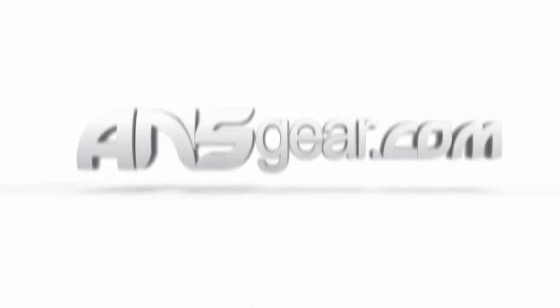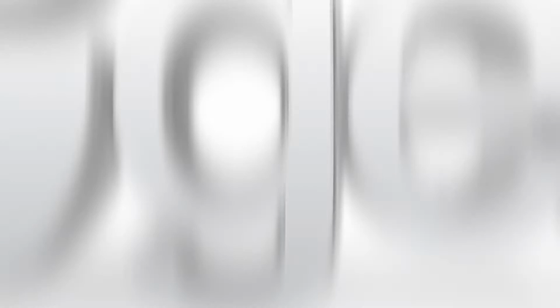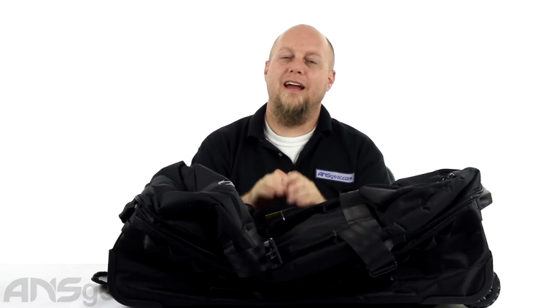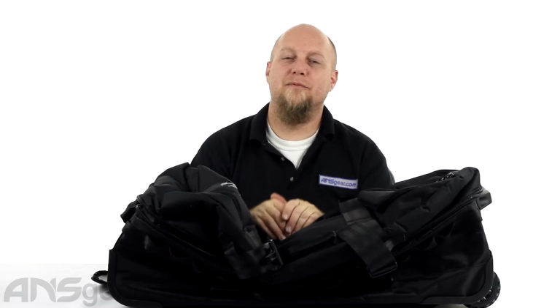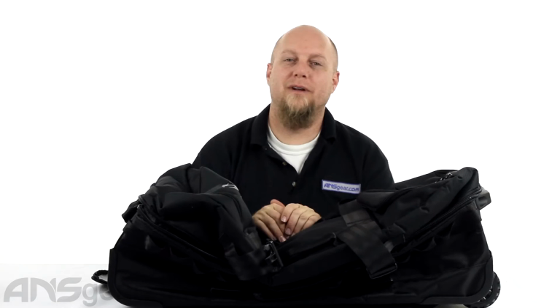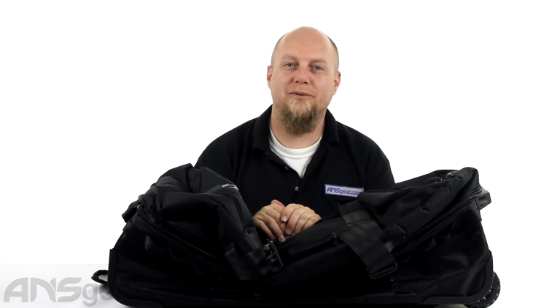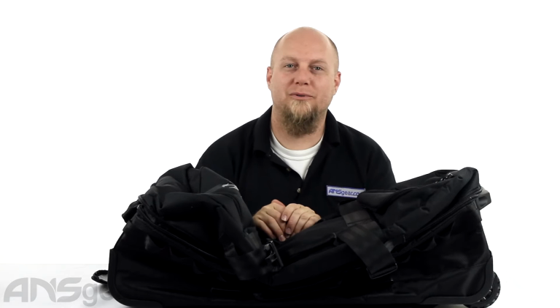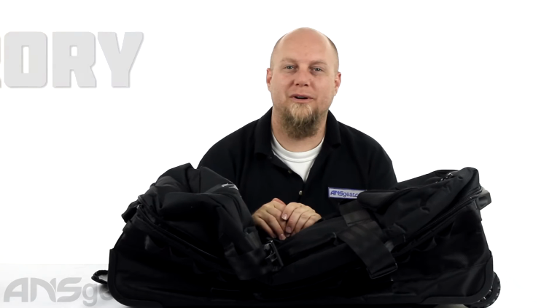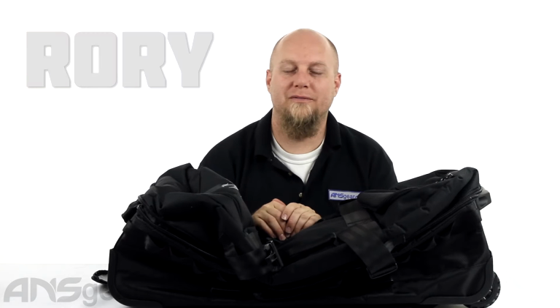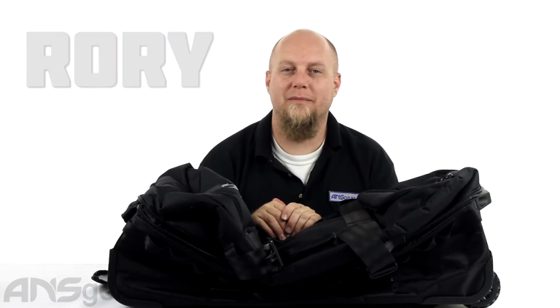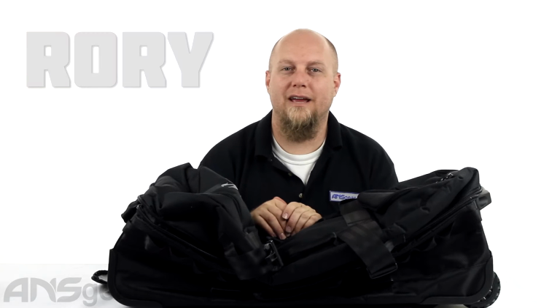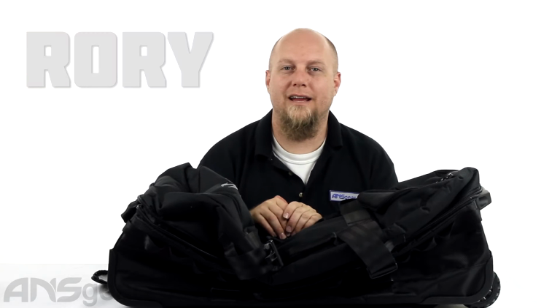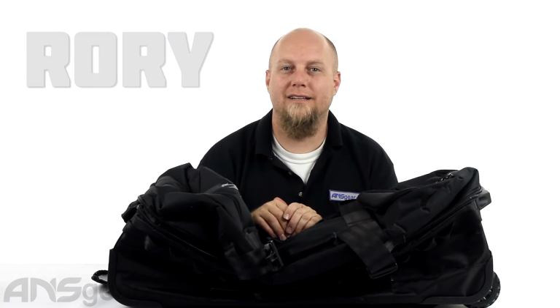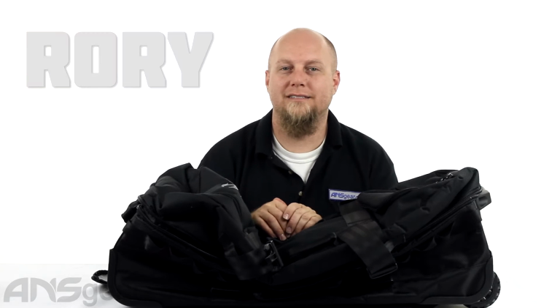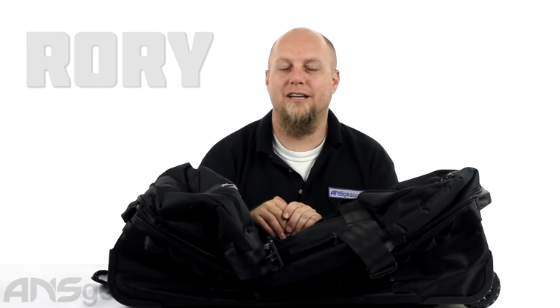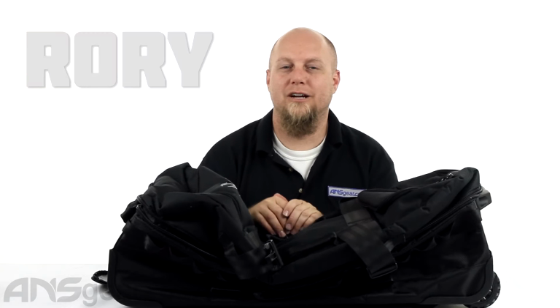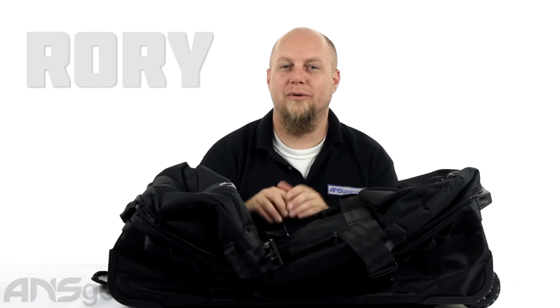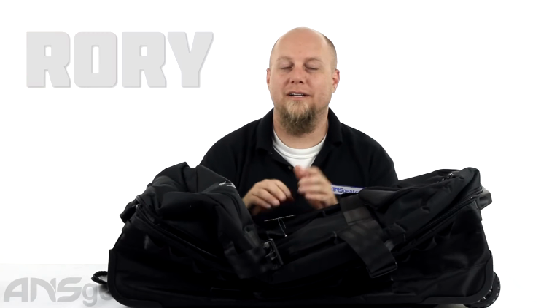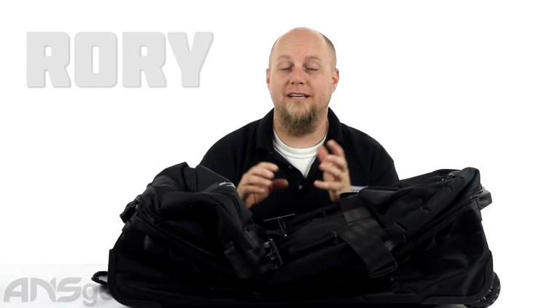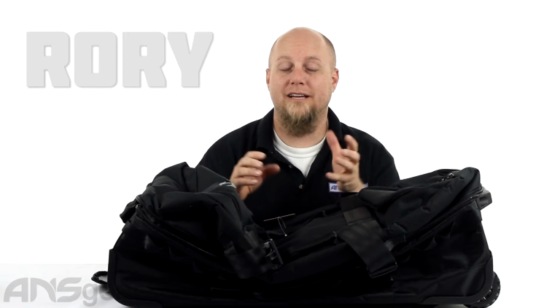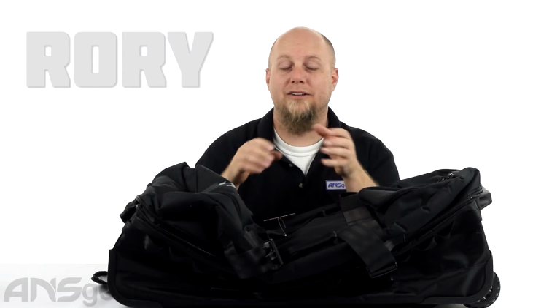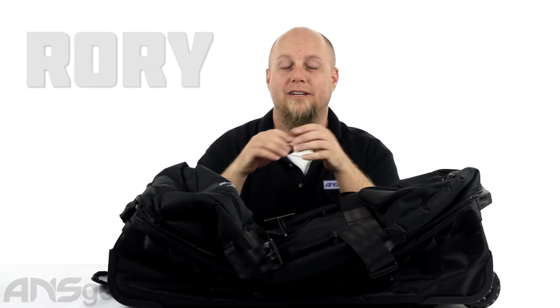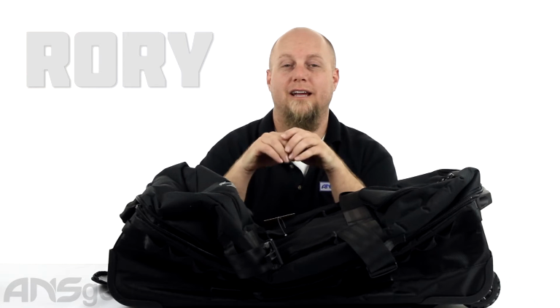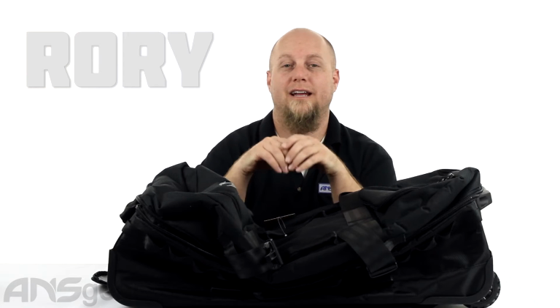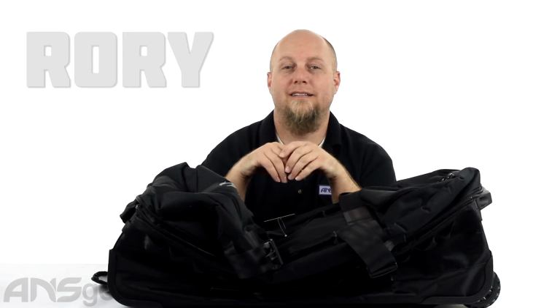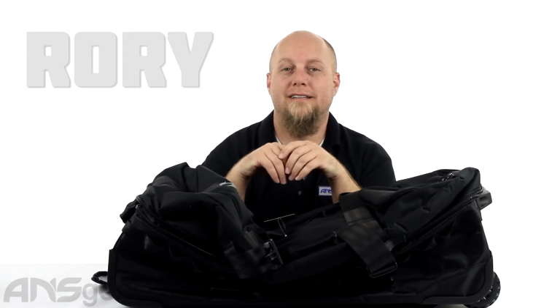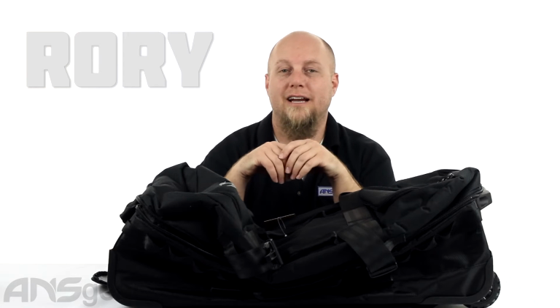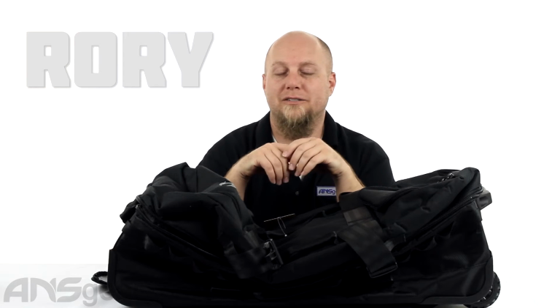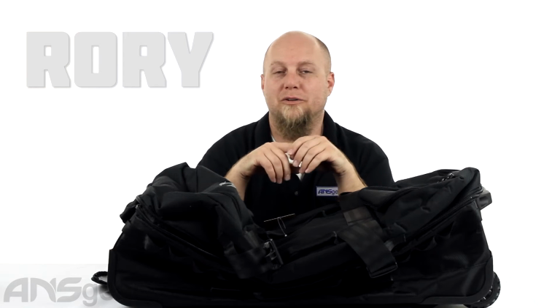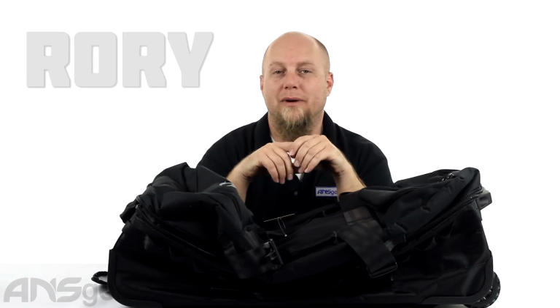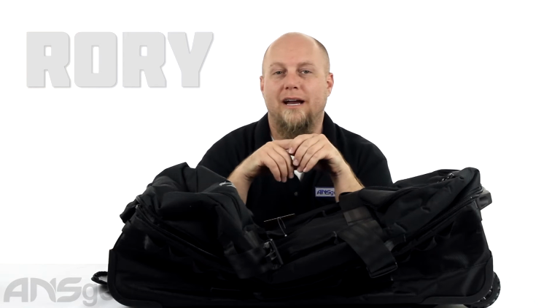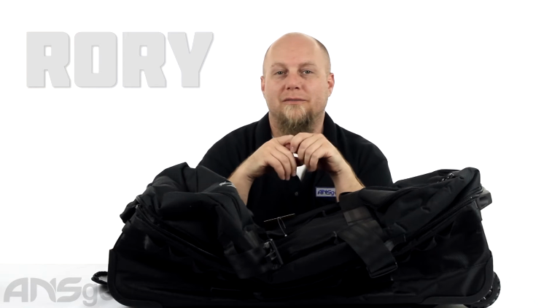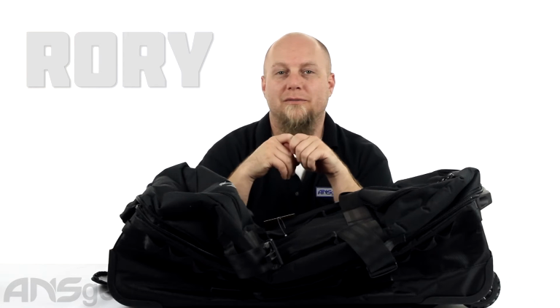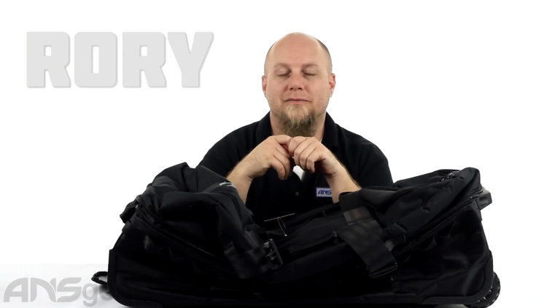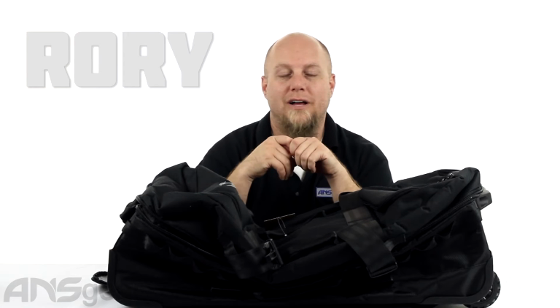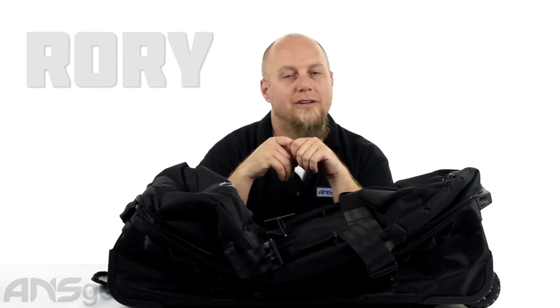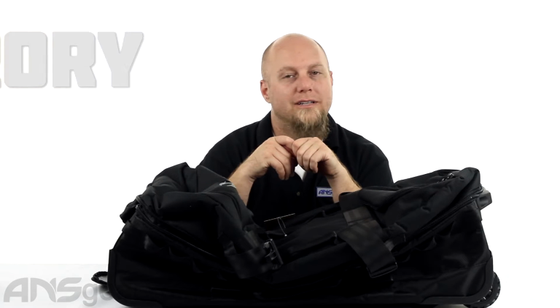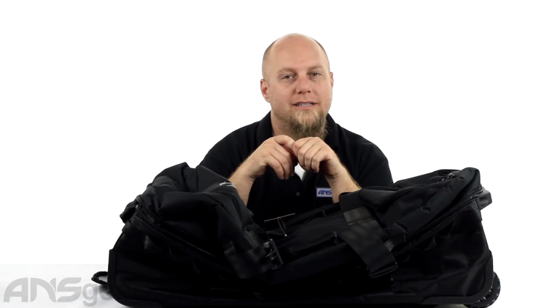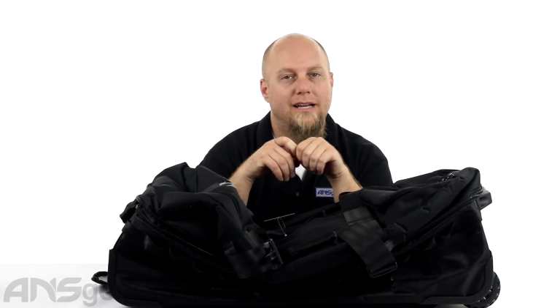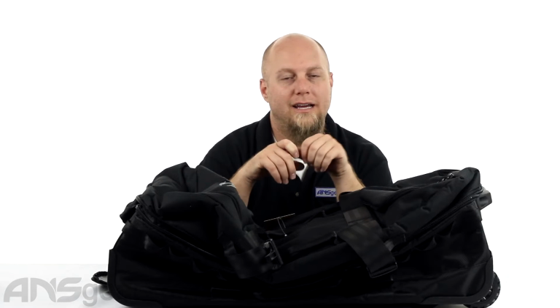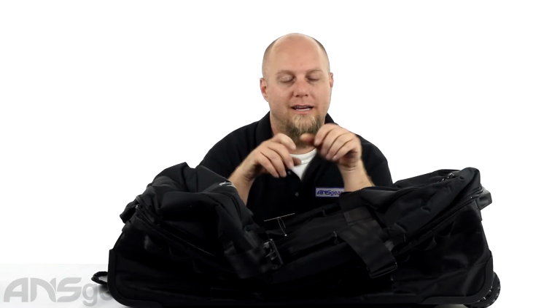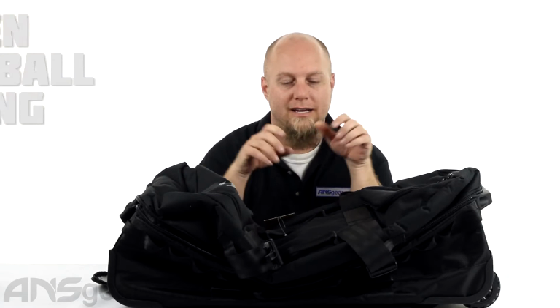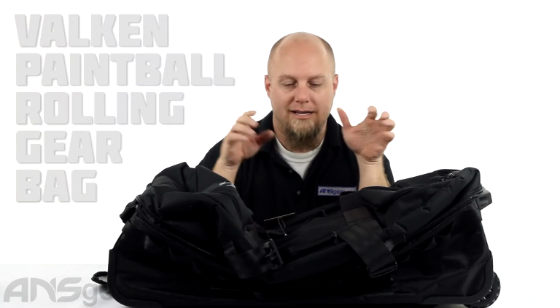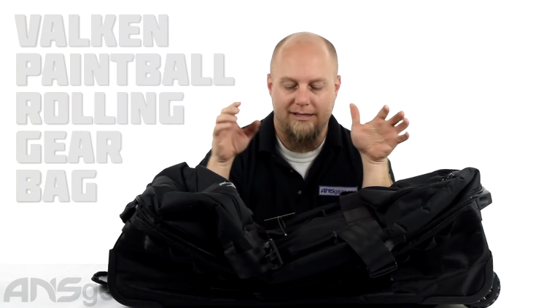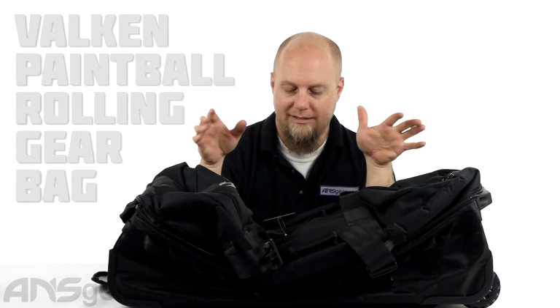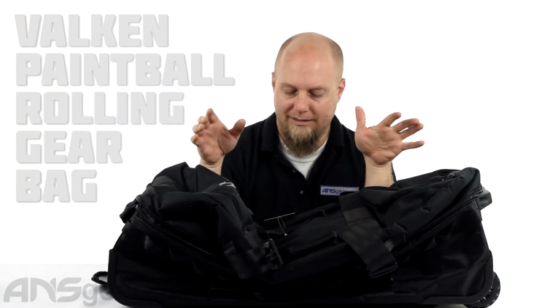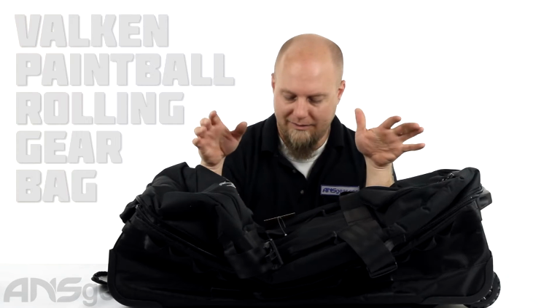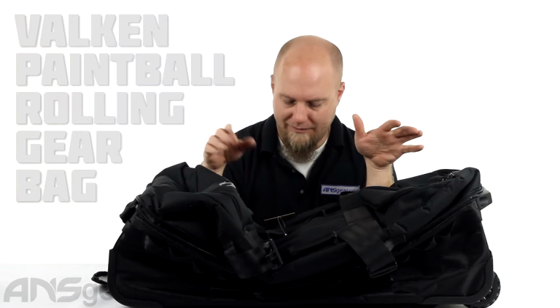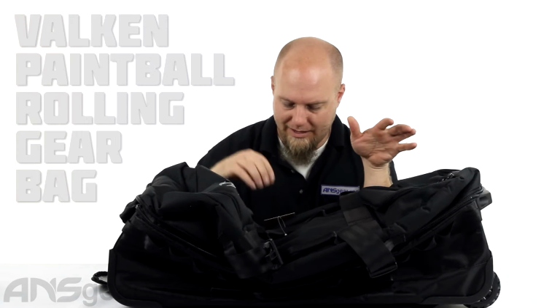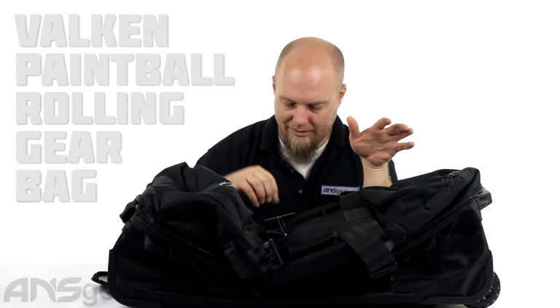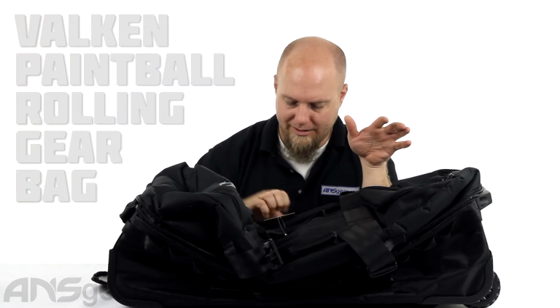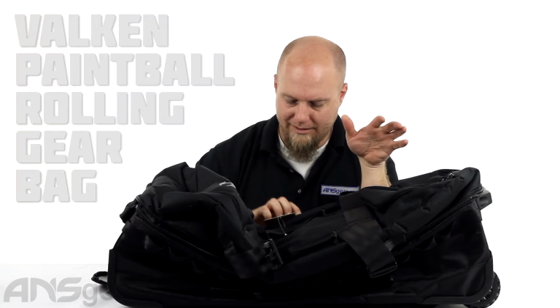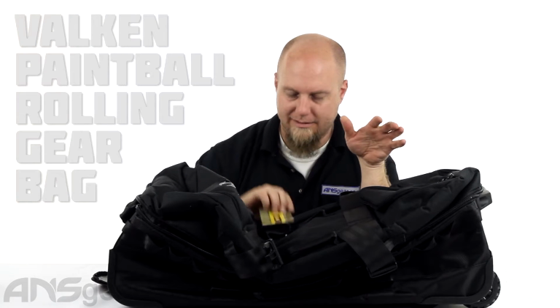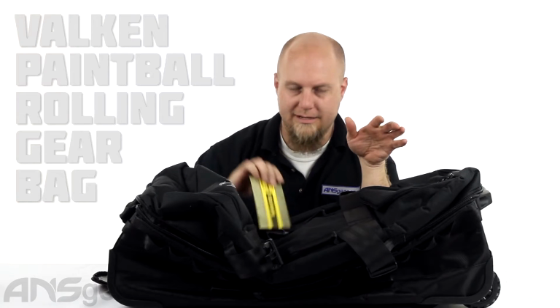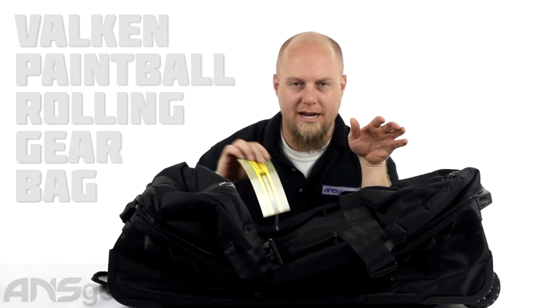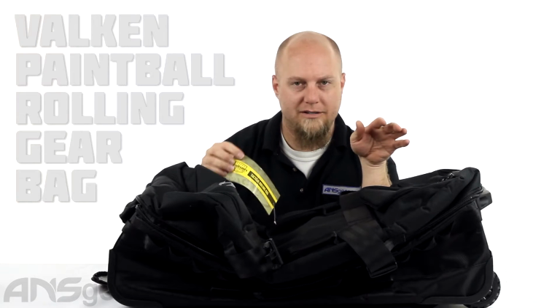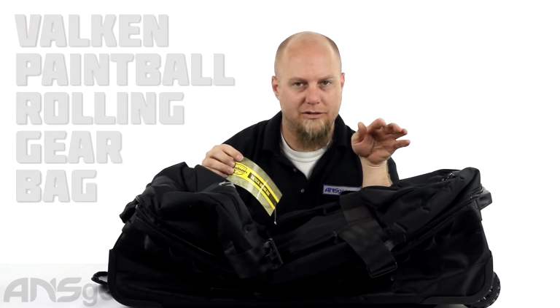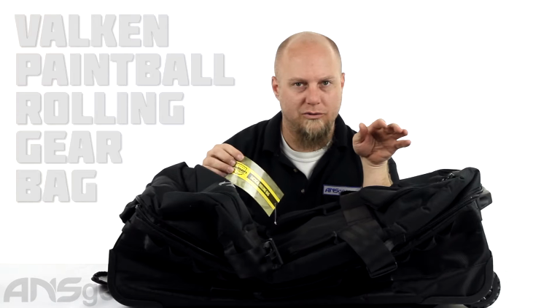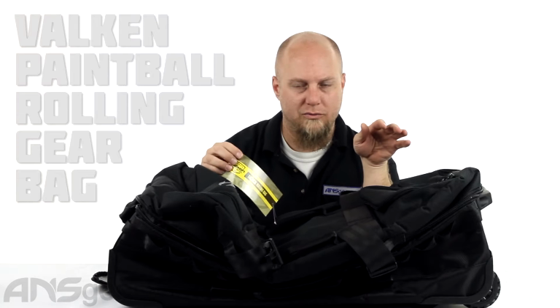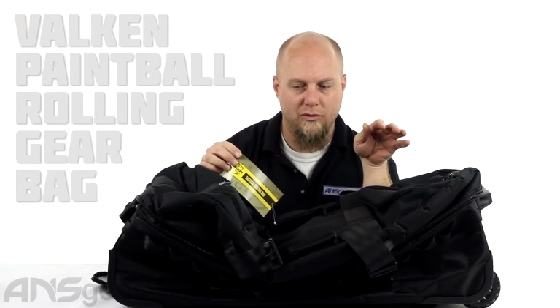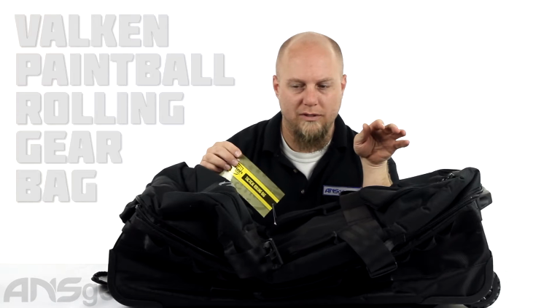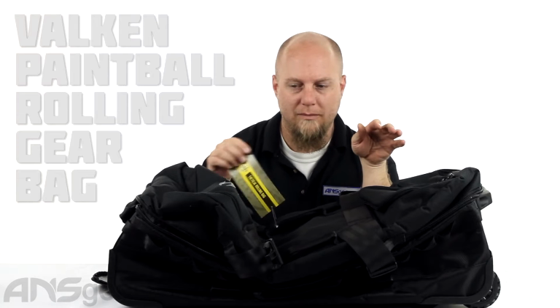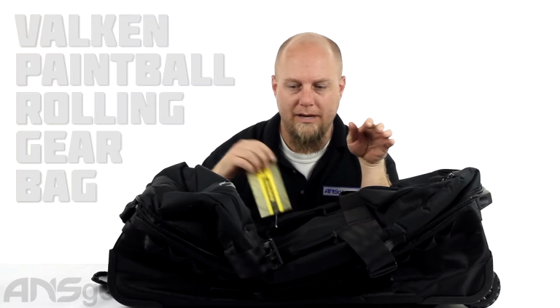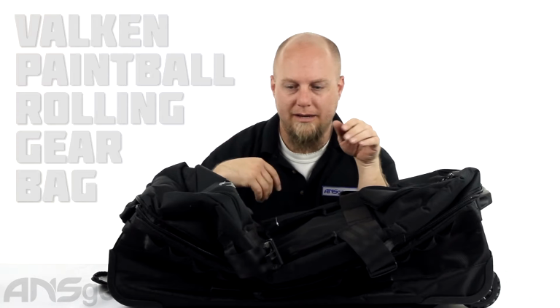Hey everybody, Rory from ANS Gear. We're going to take a look at a tactical bag from Valken today. This is the Valken Tactical Rolling Bag.